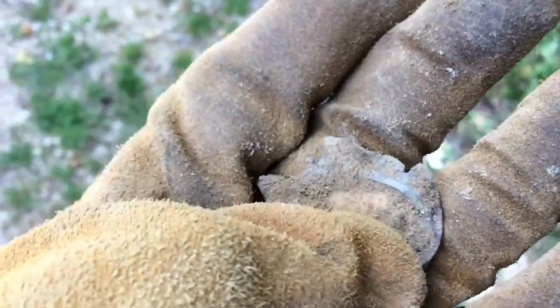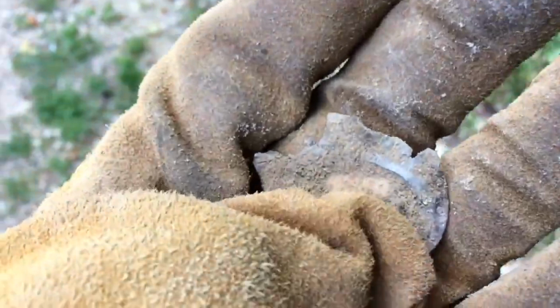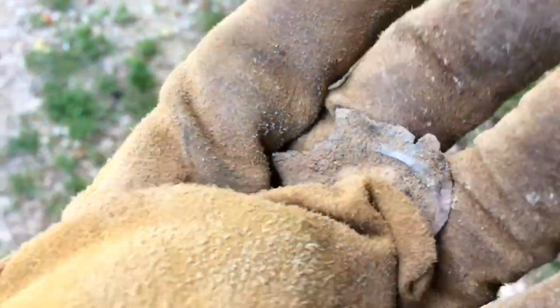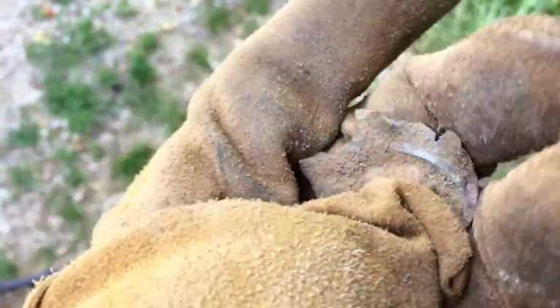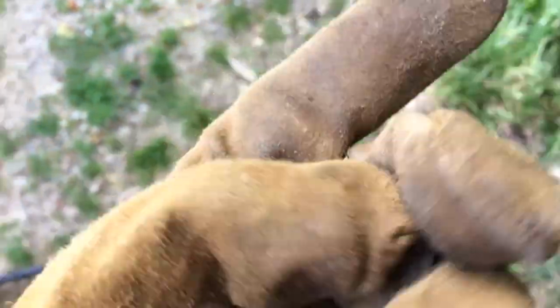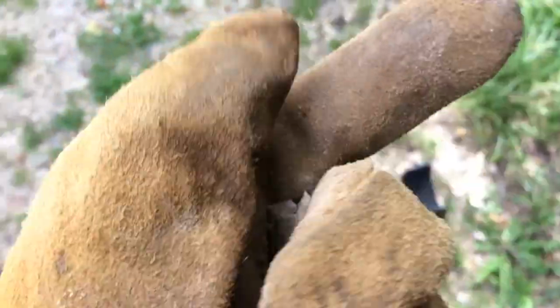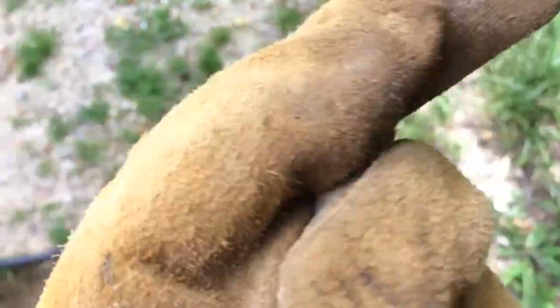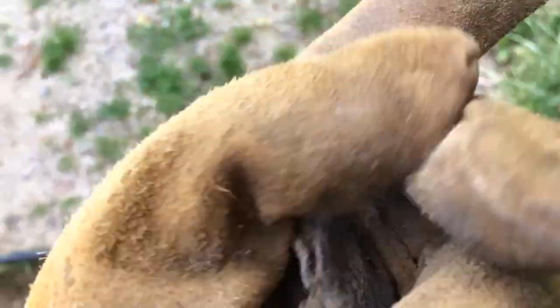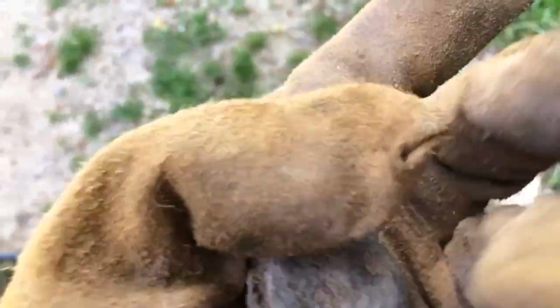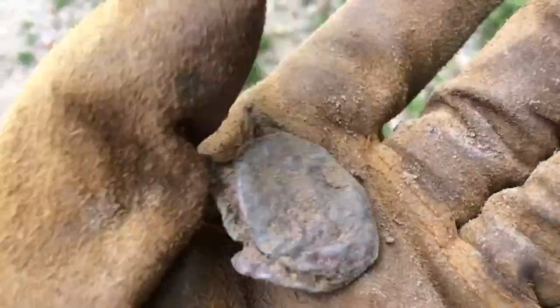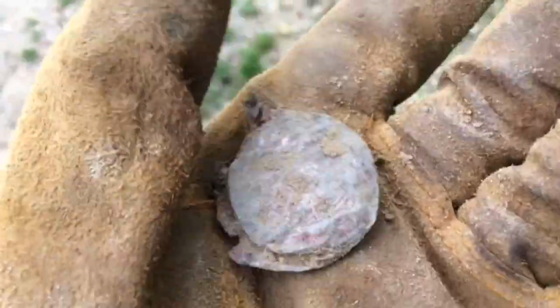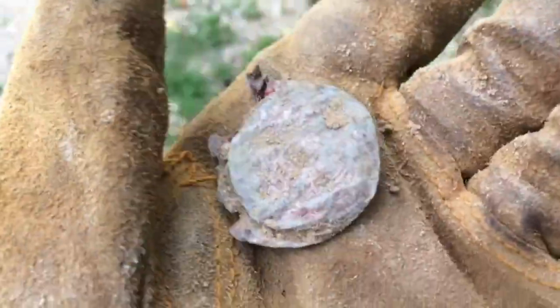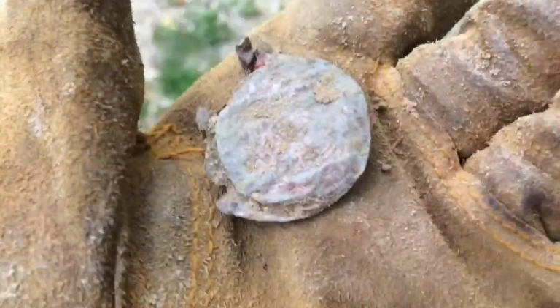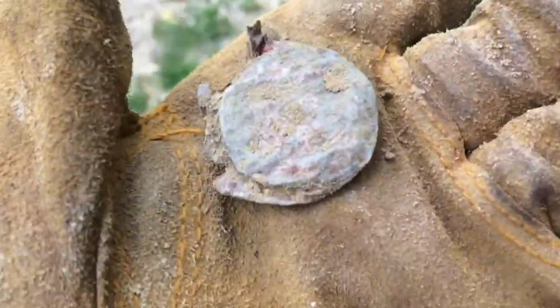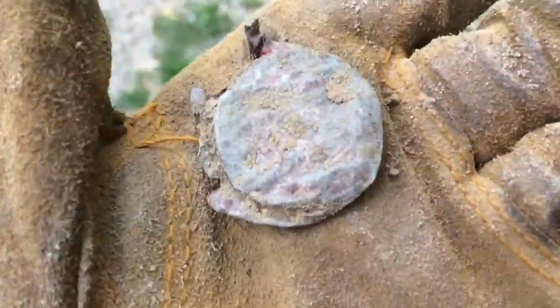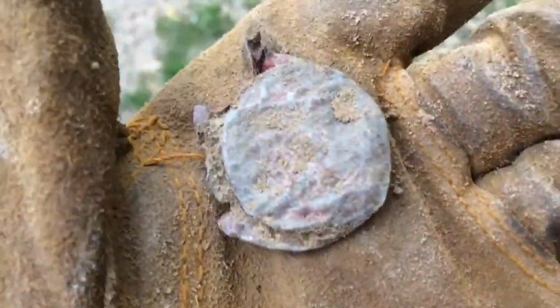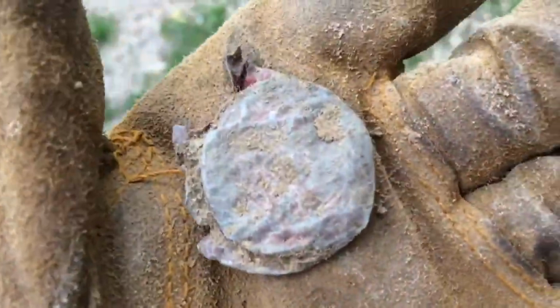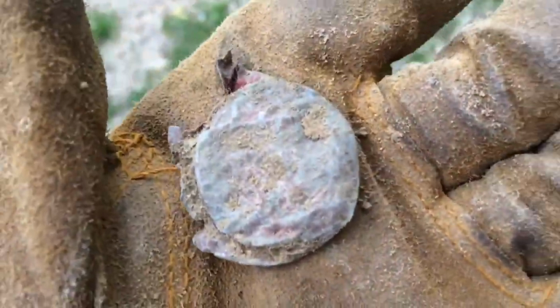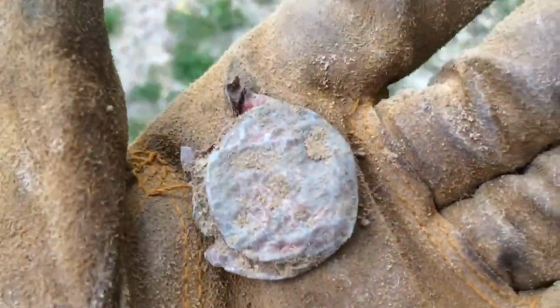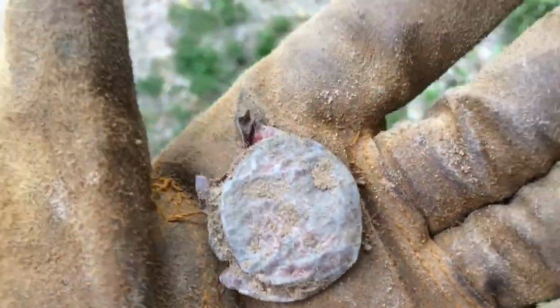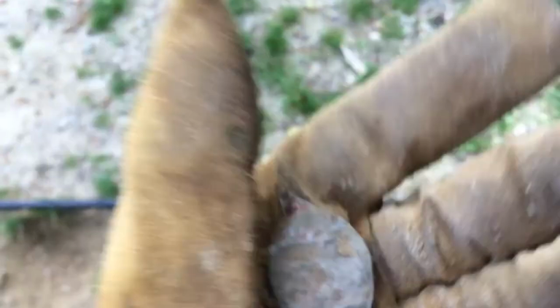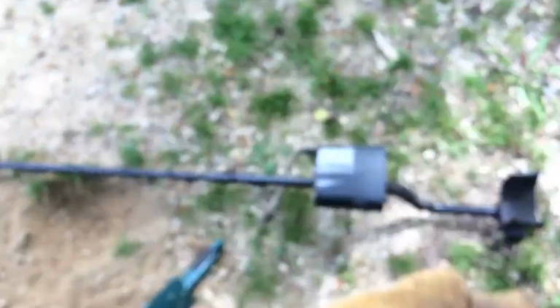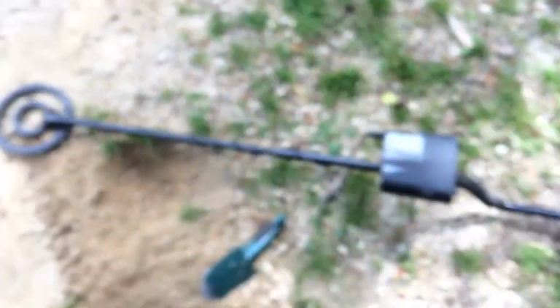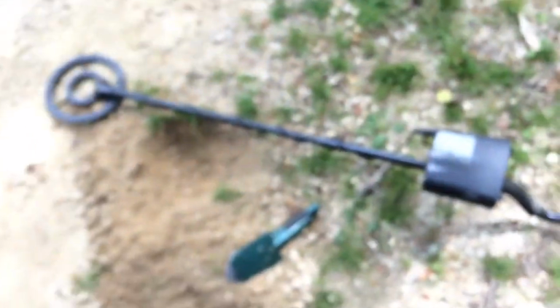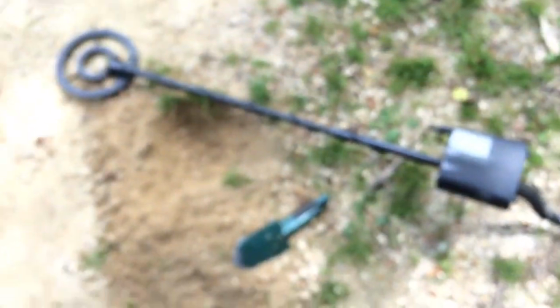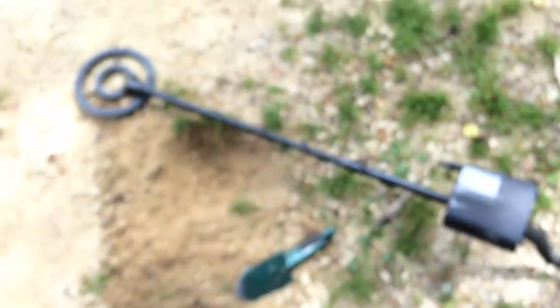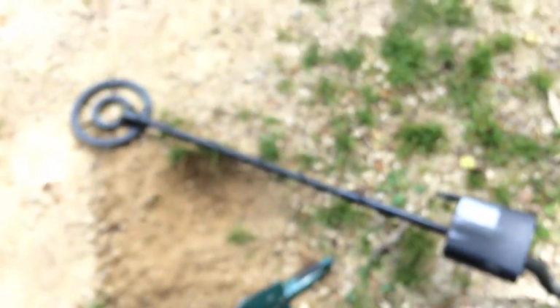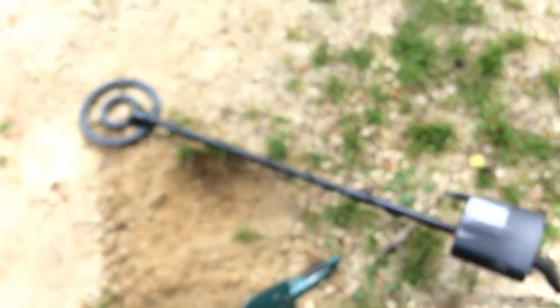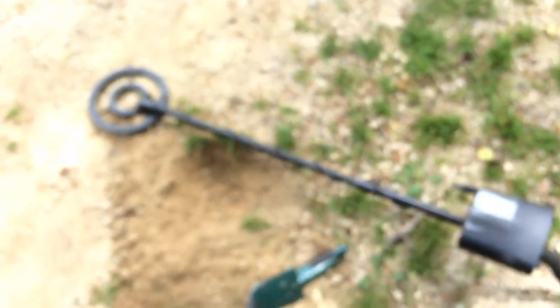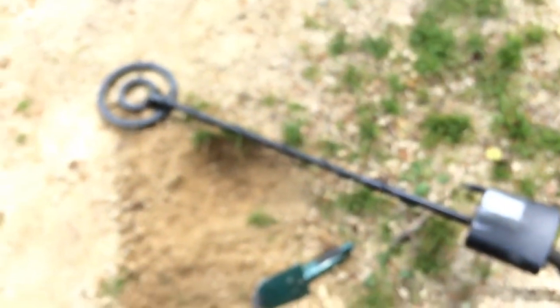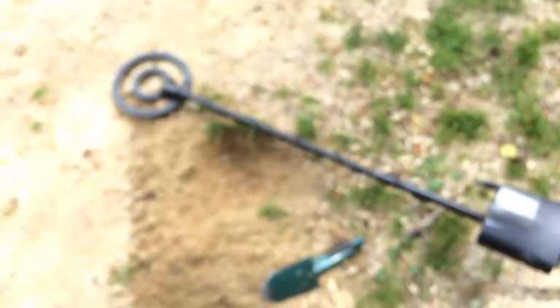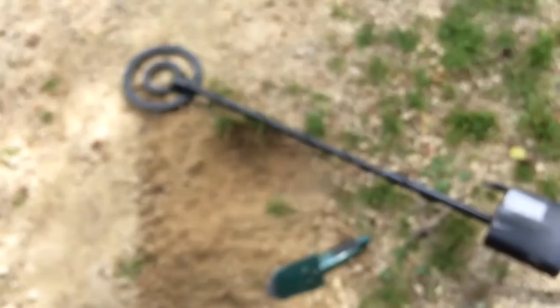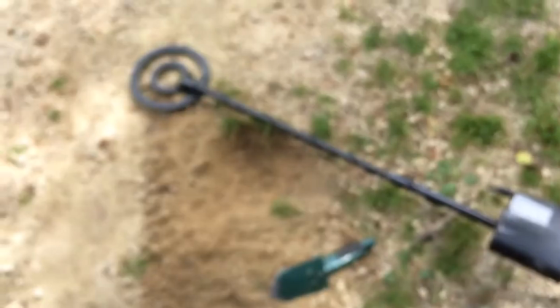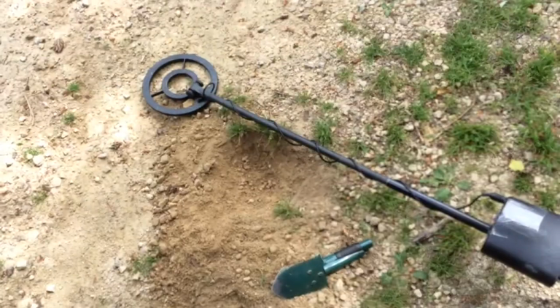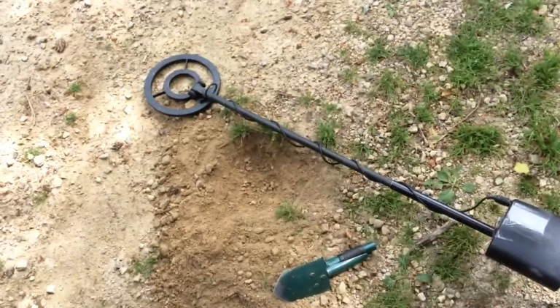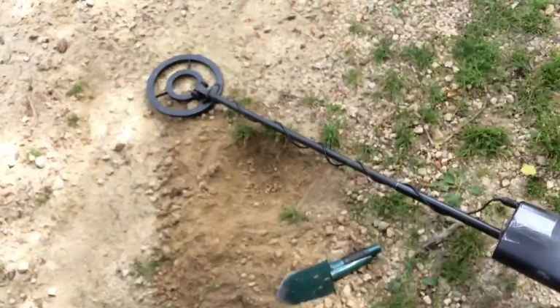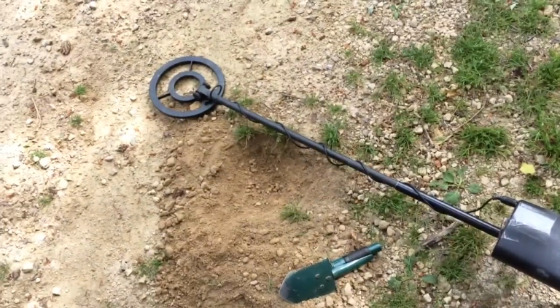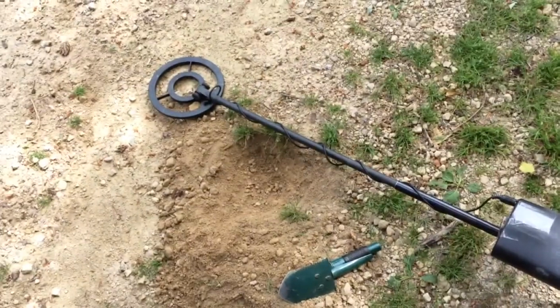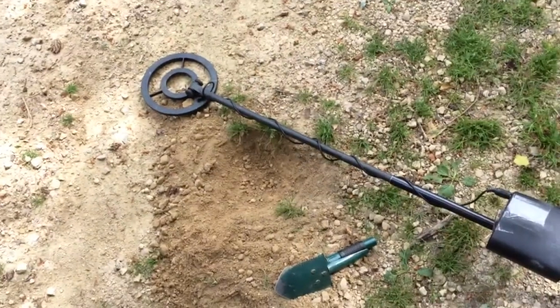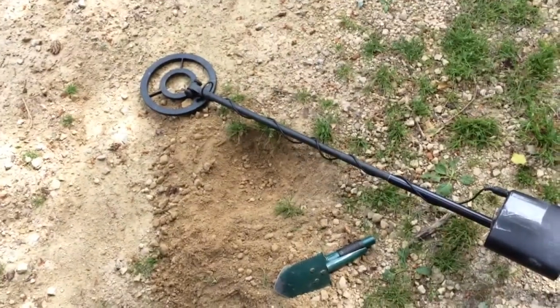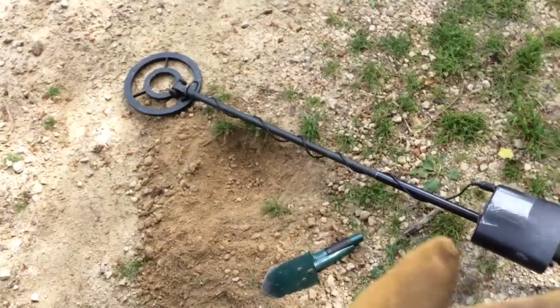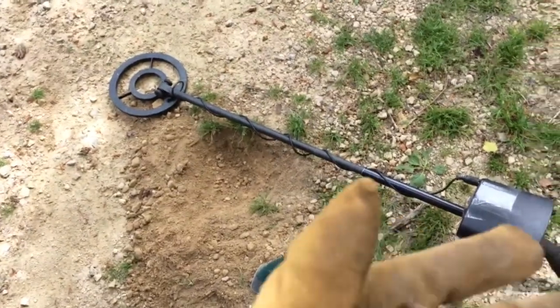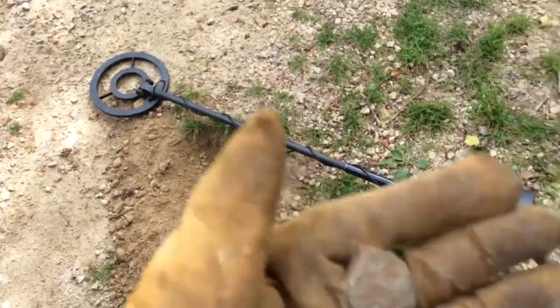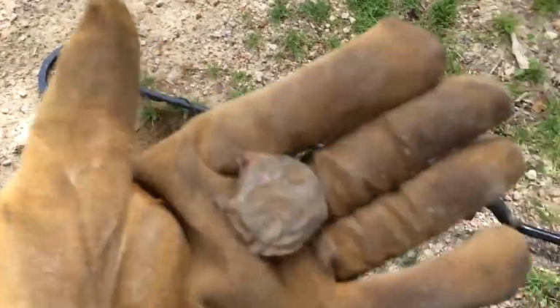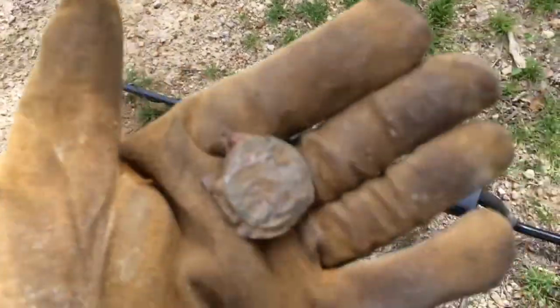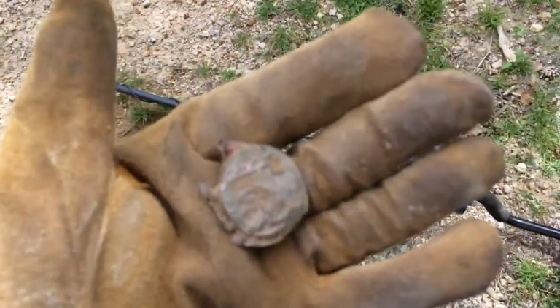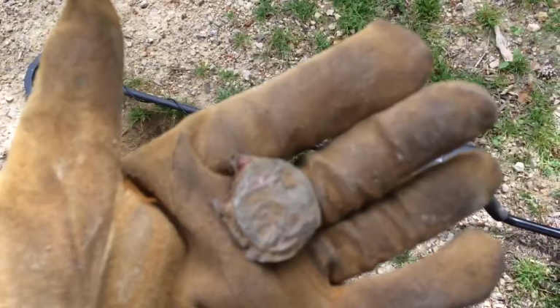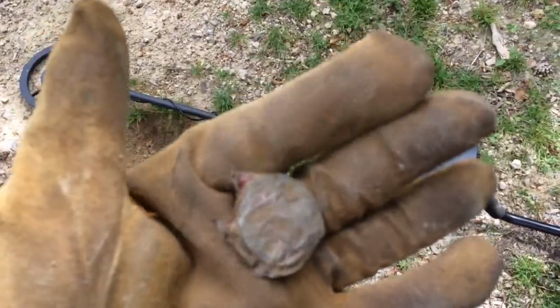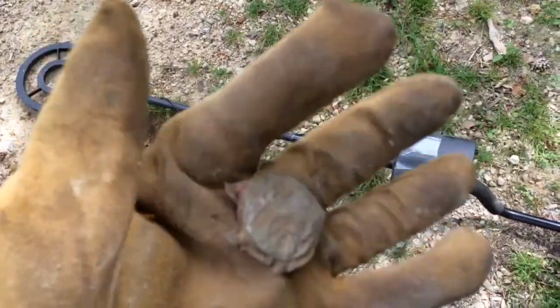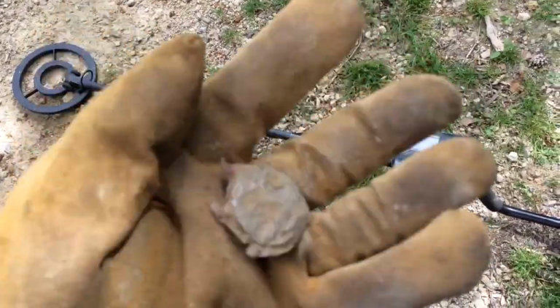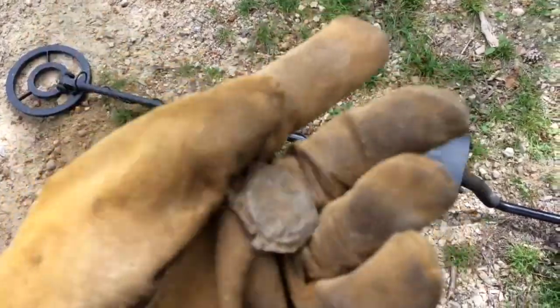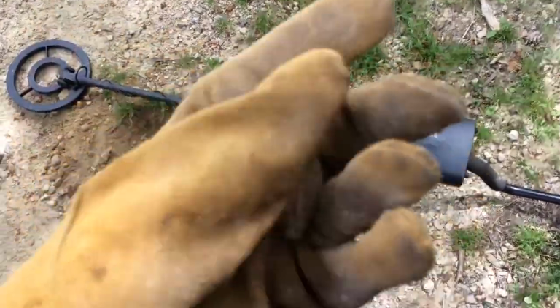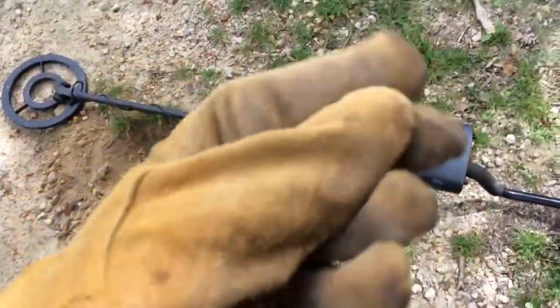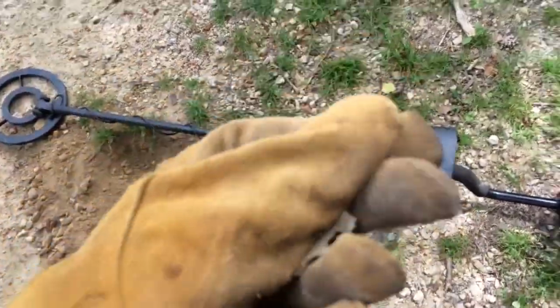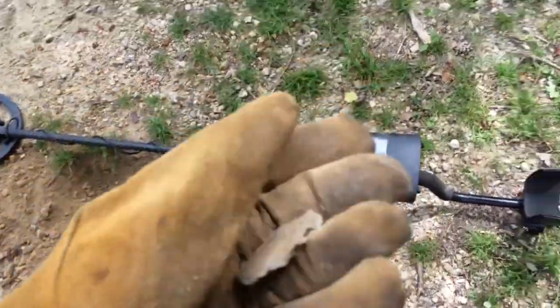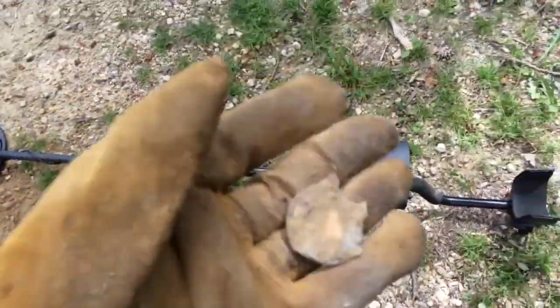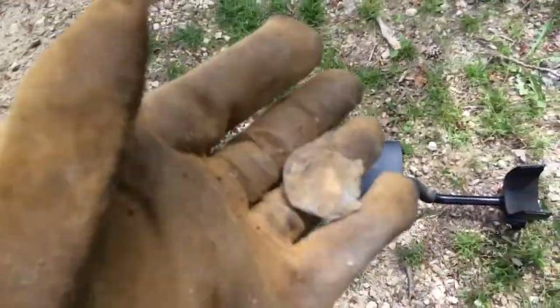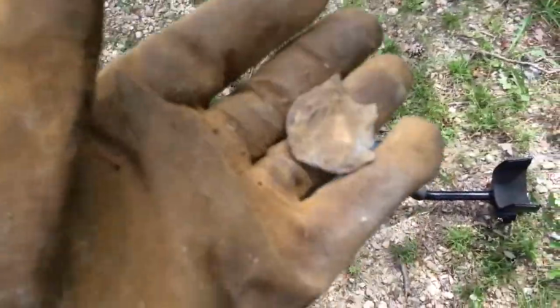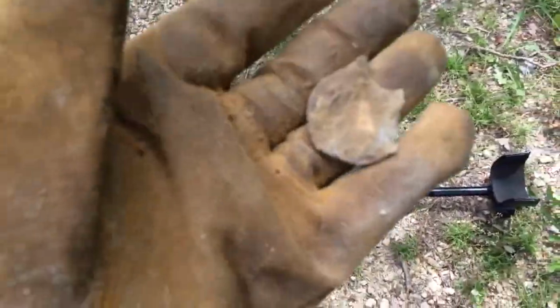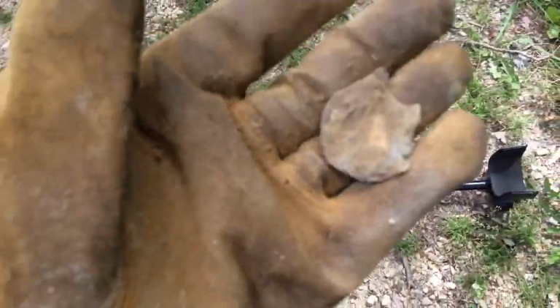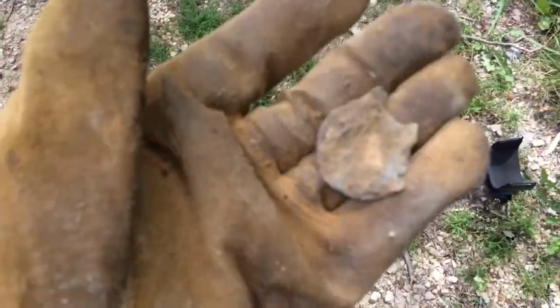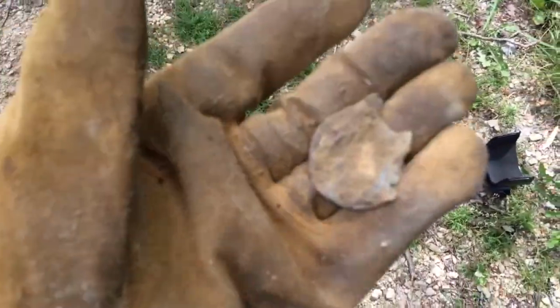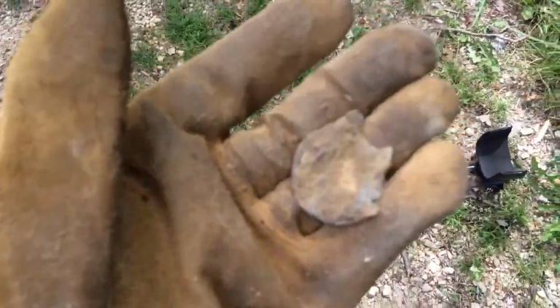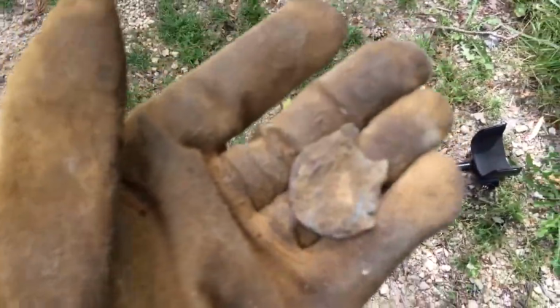Coin Explorer back, and here's just nothing but a bottle cap. All that for a bottle cap. See you on the next find.